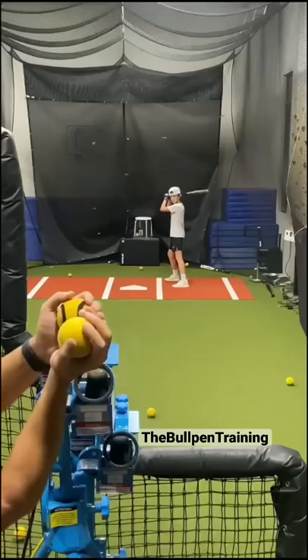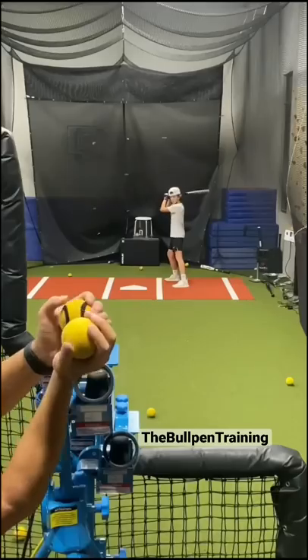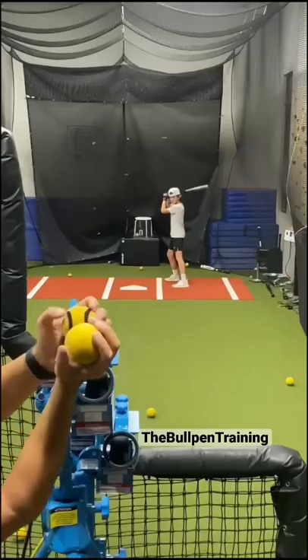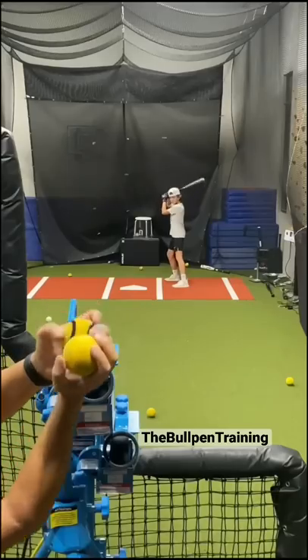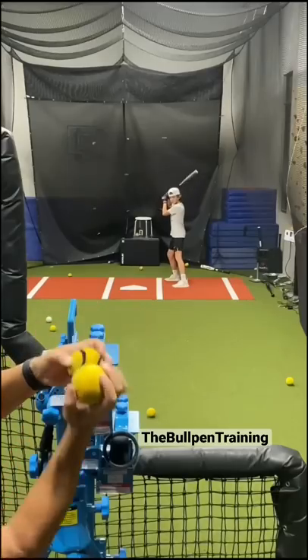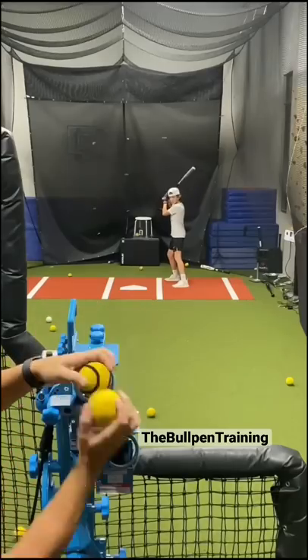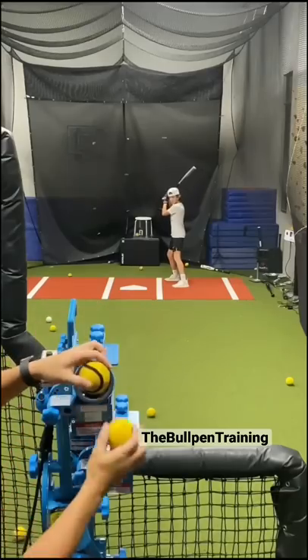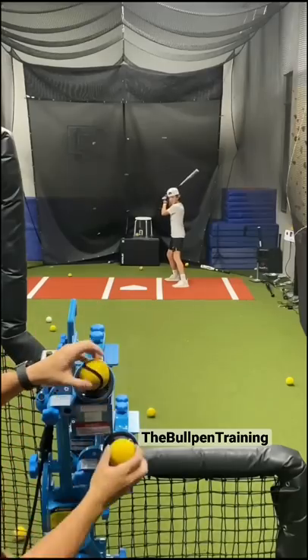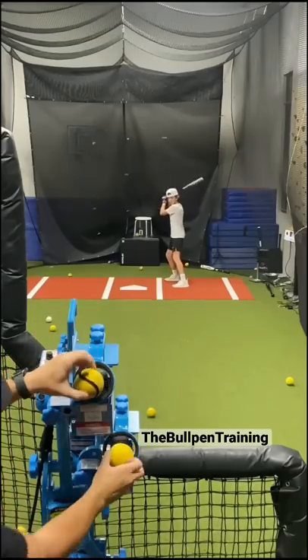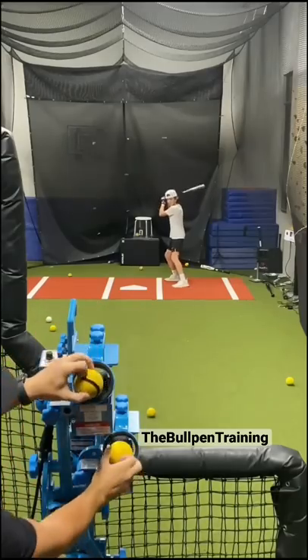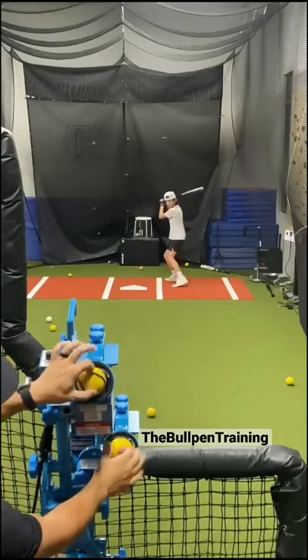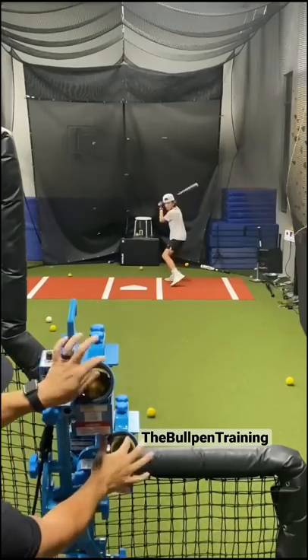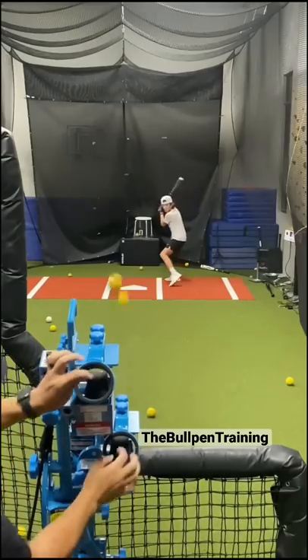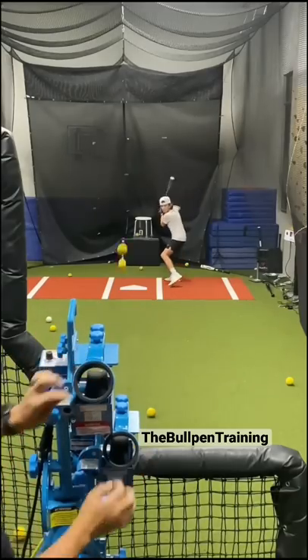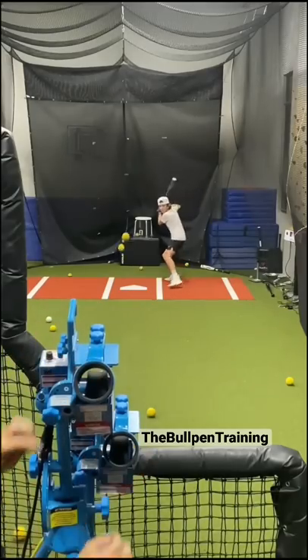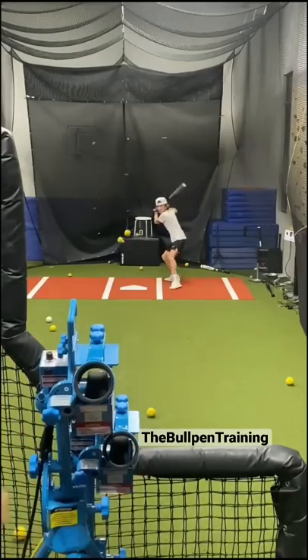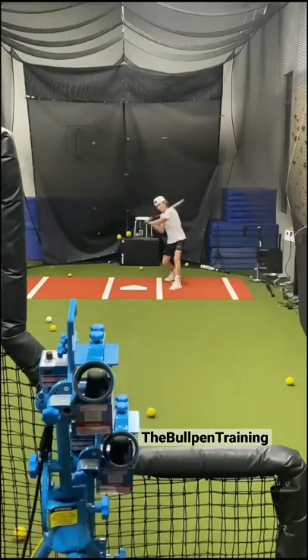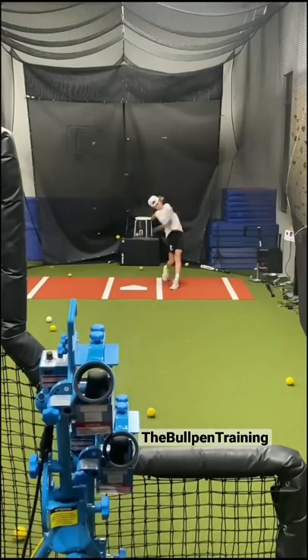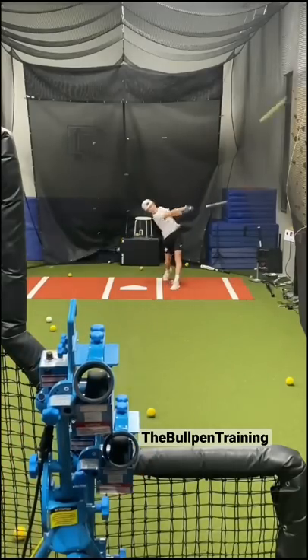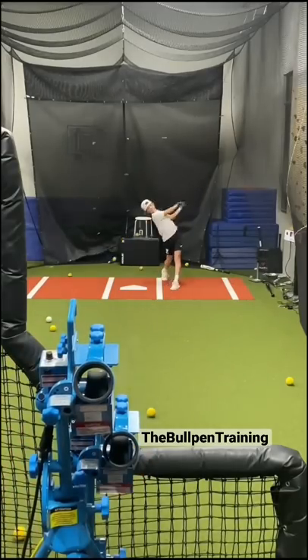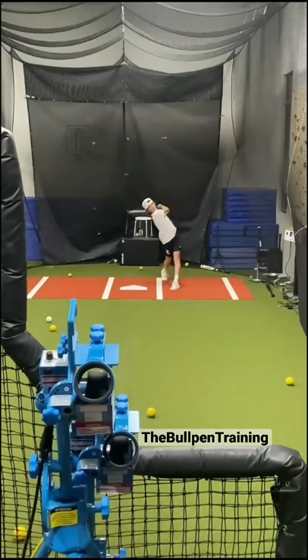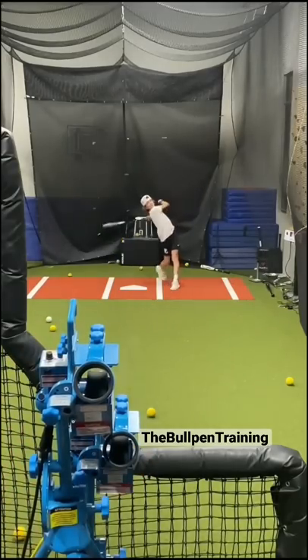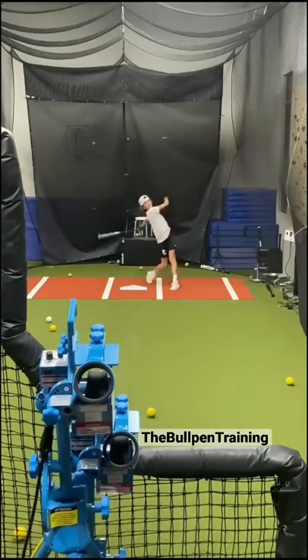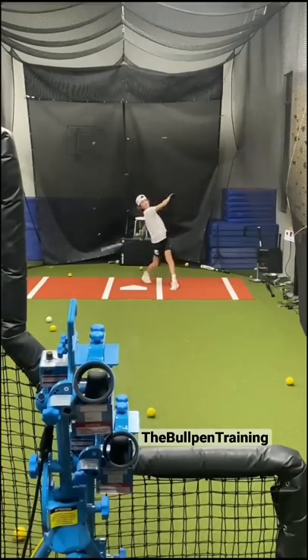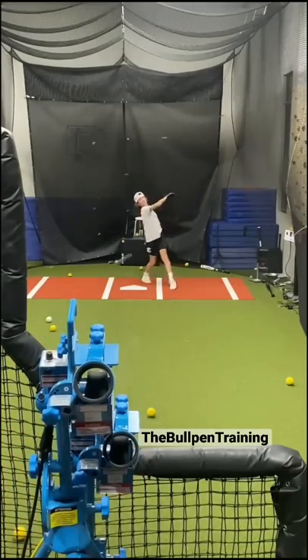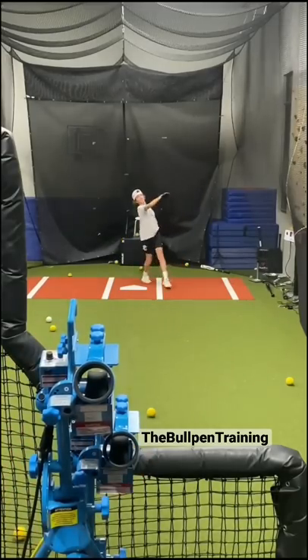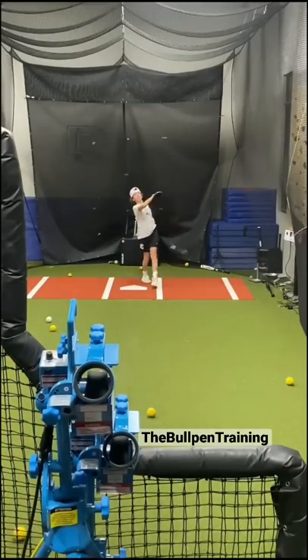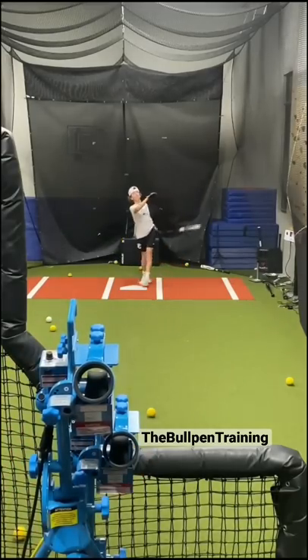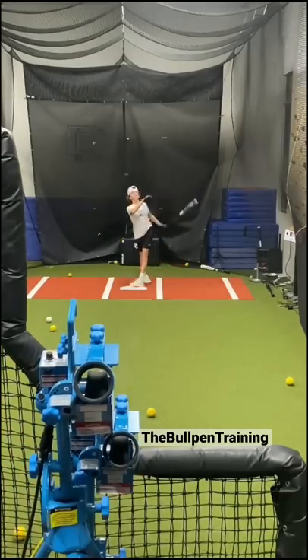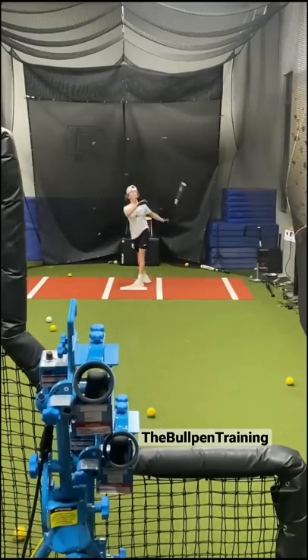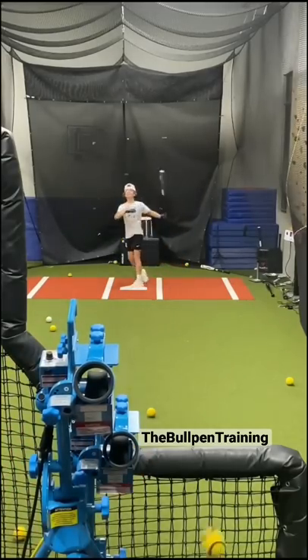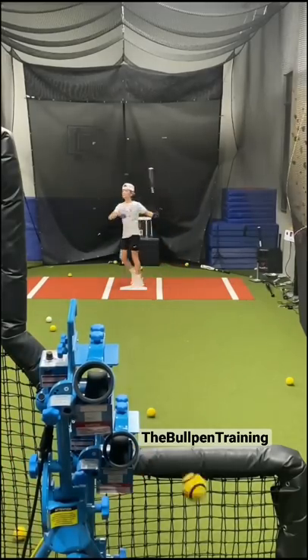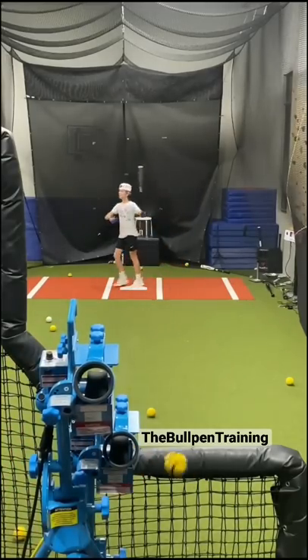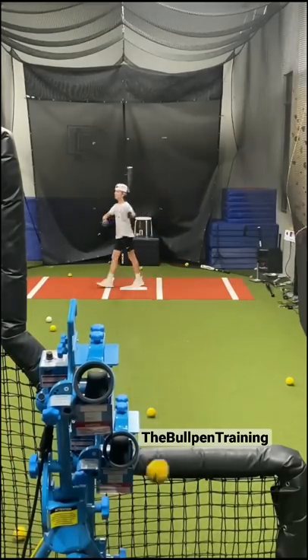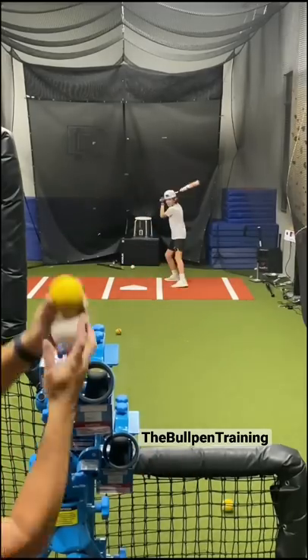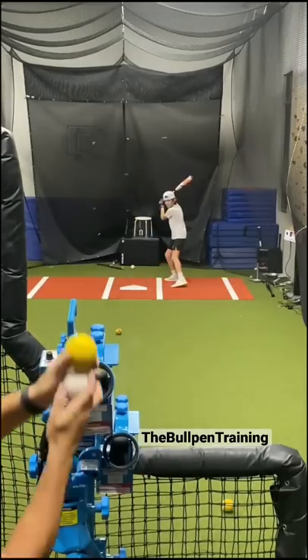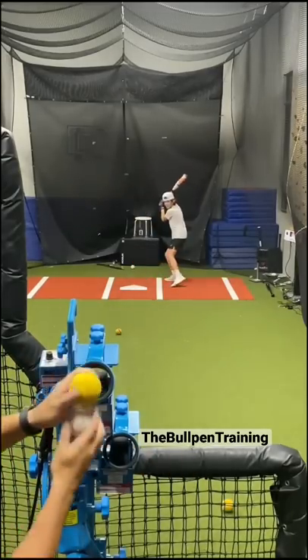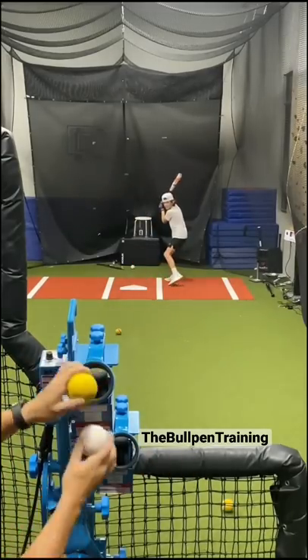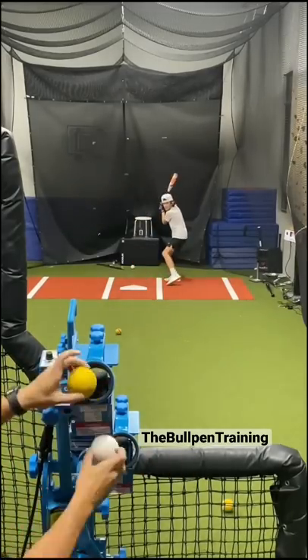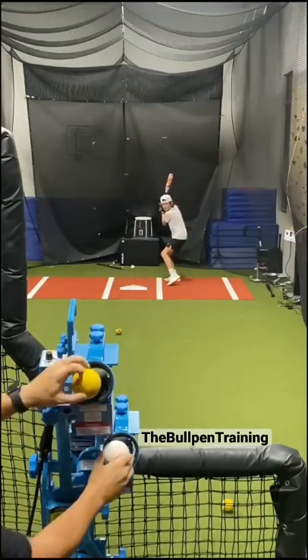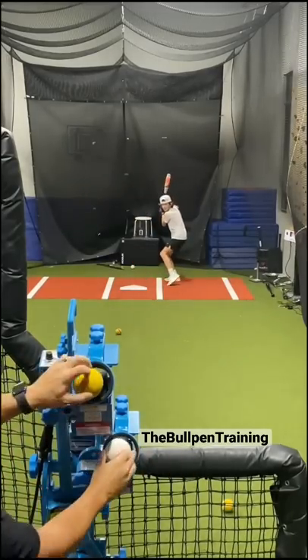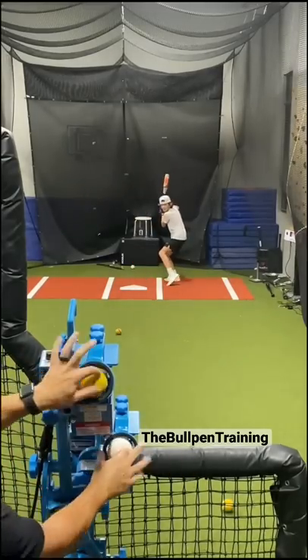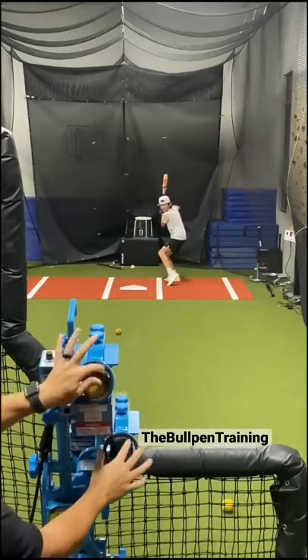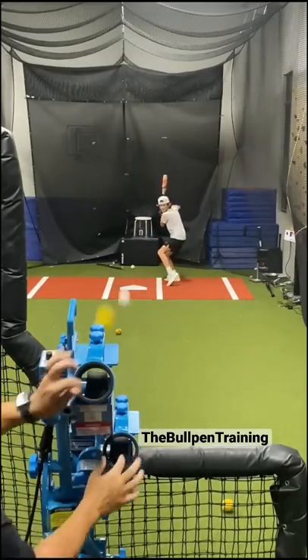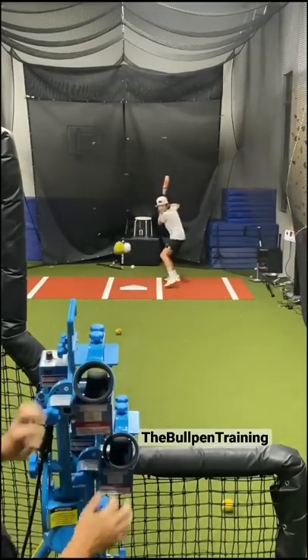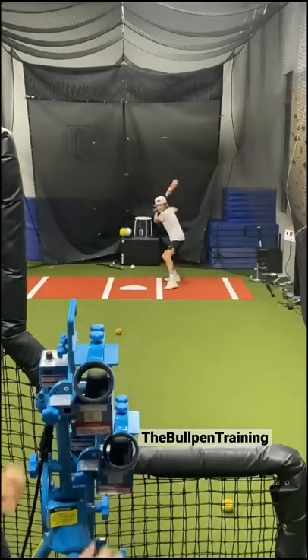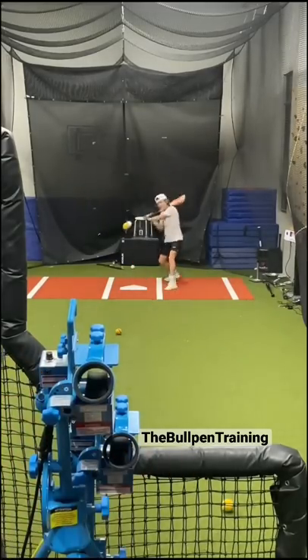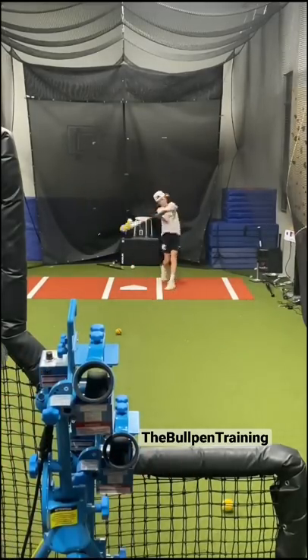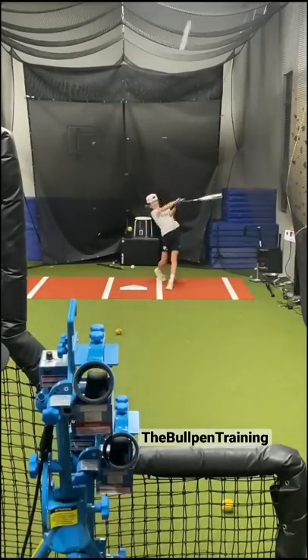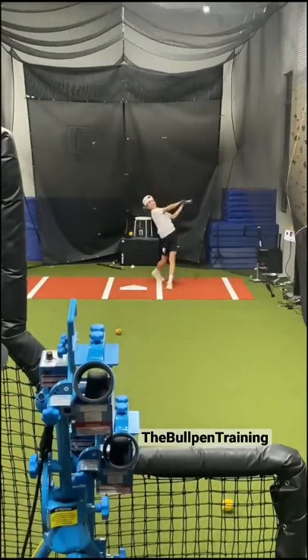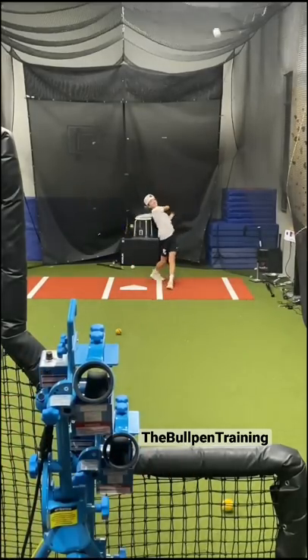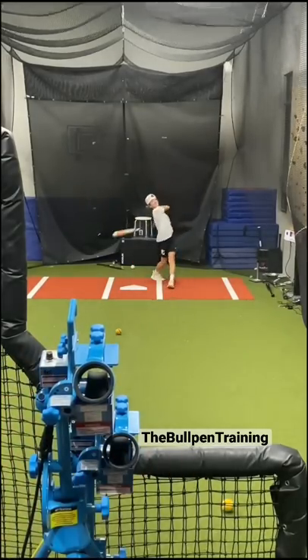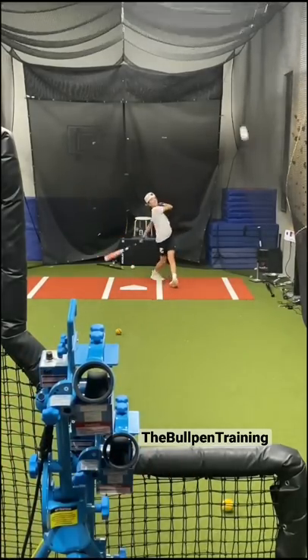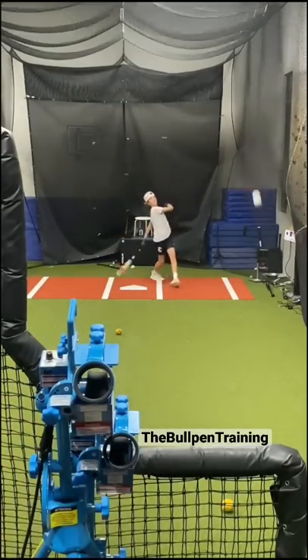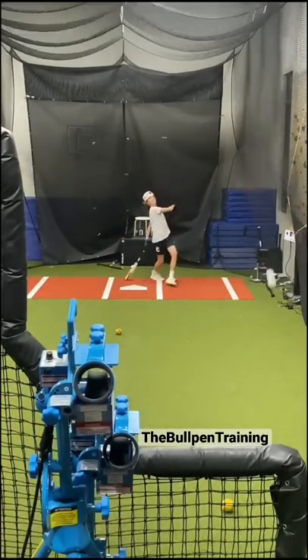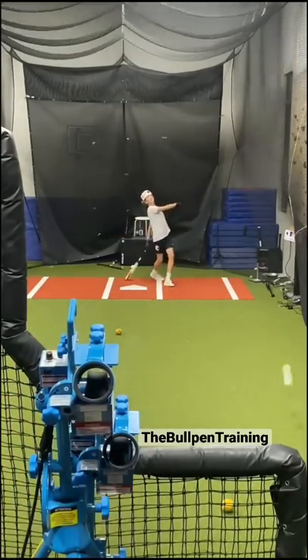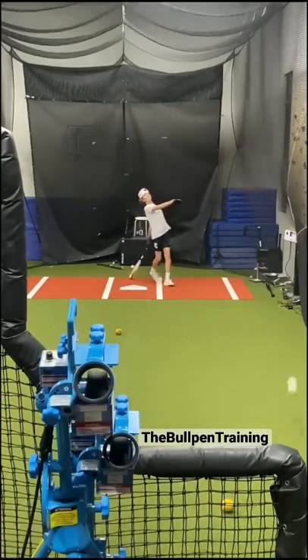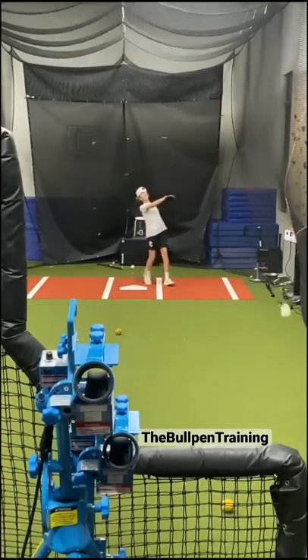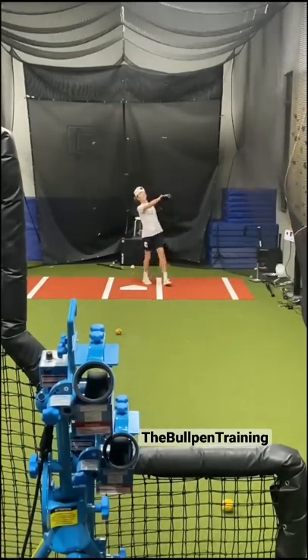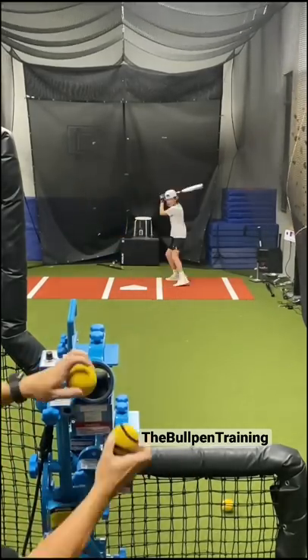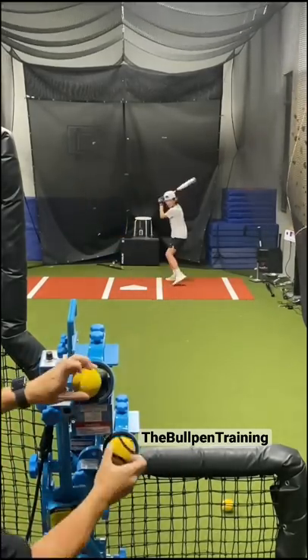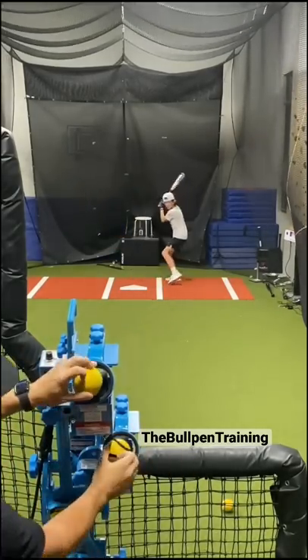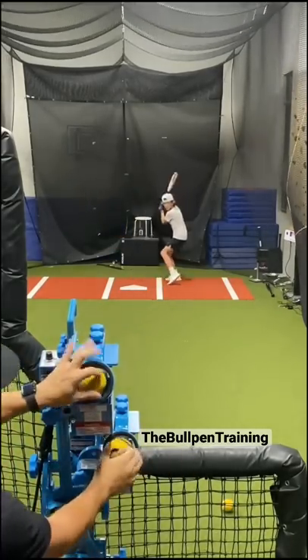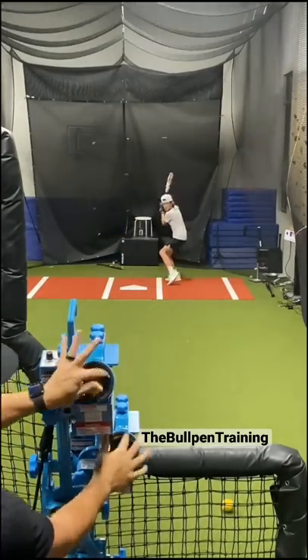Then to finish we play 'you pick the pitch' — two balls are fed into the machine at the same time and I pick the best one to hit.